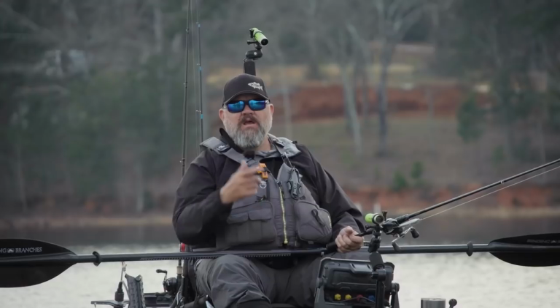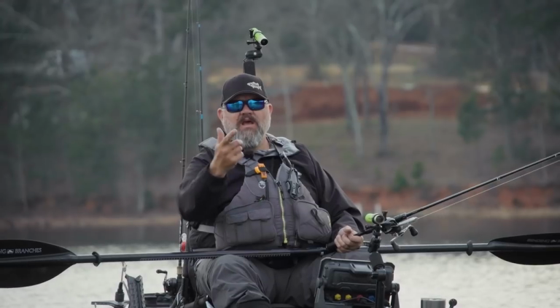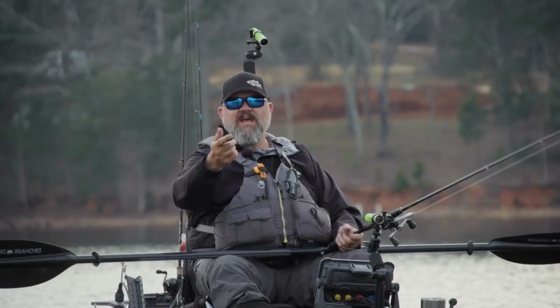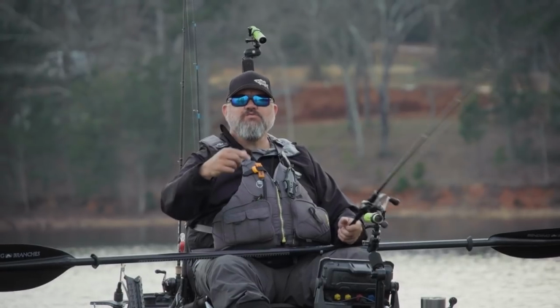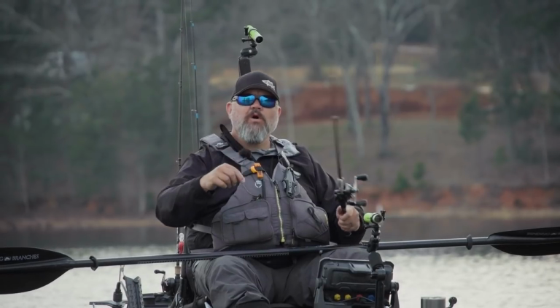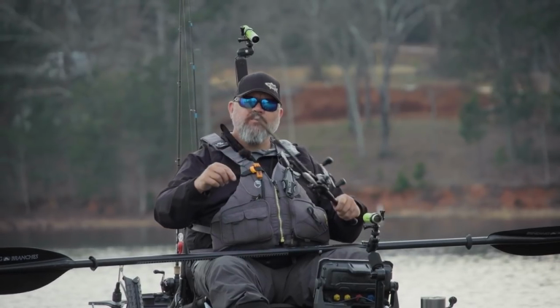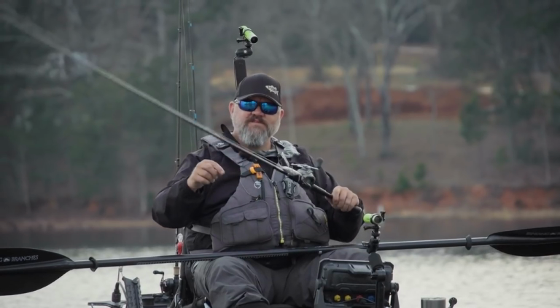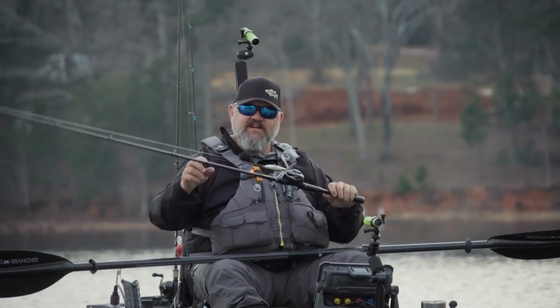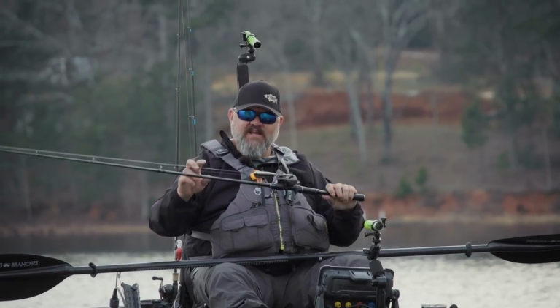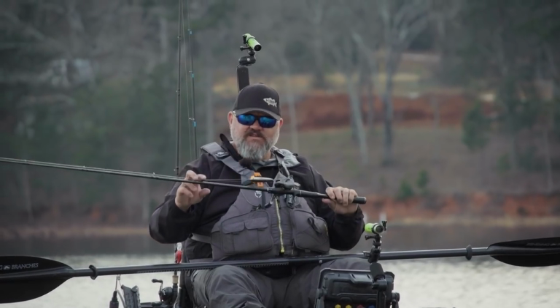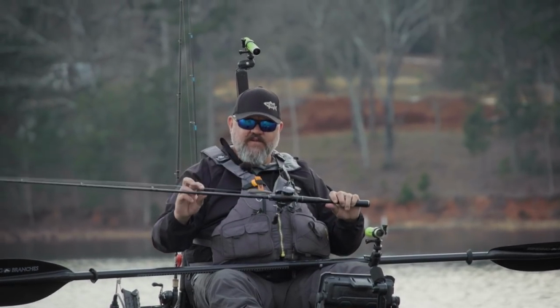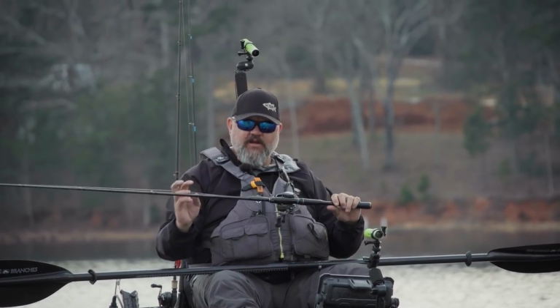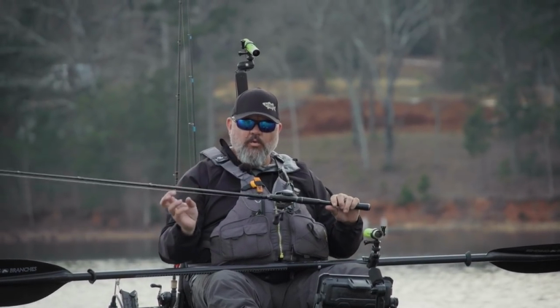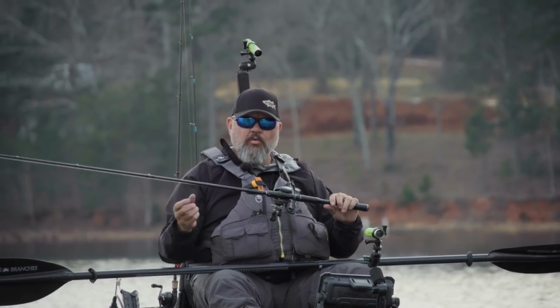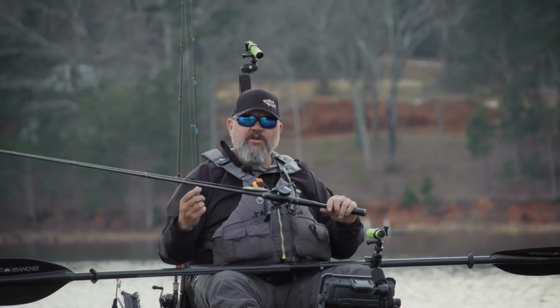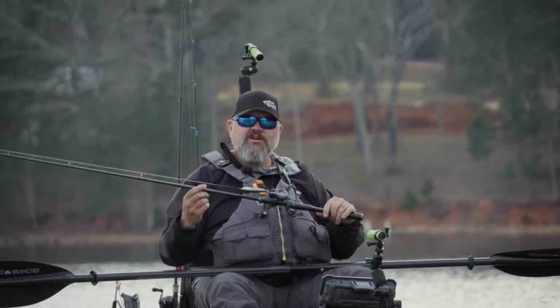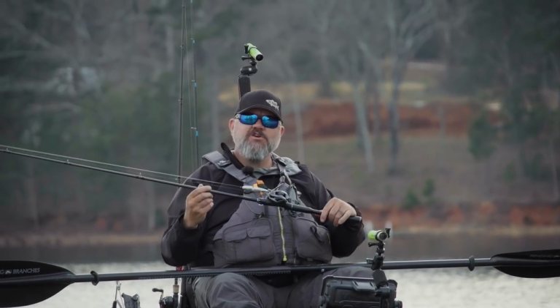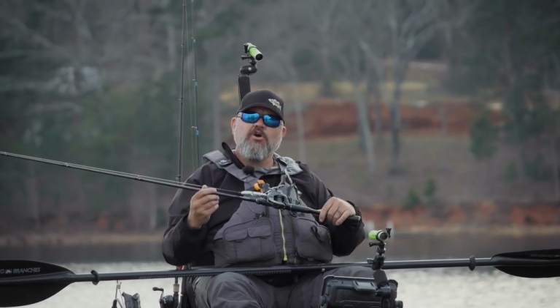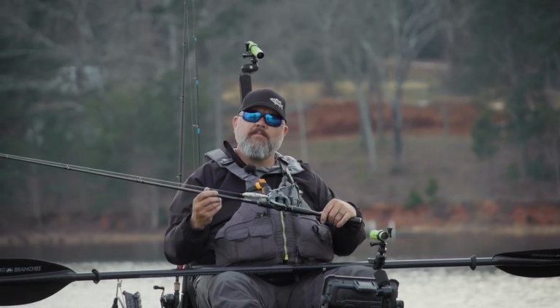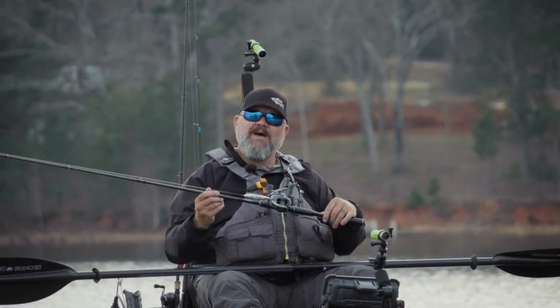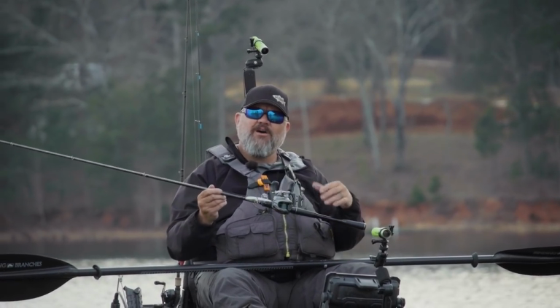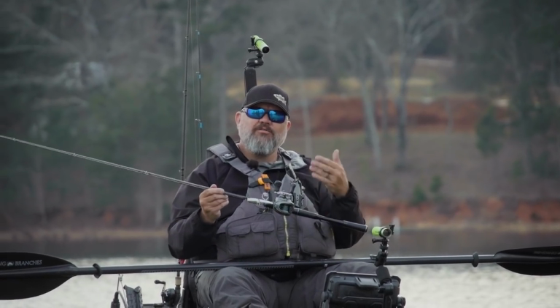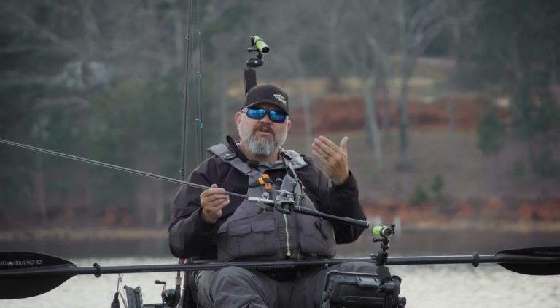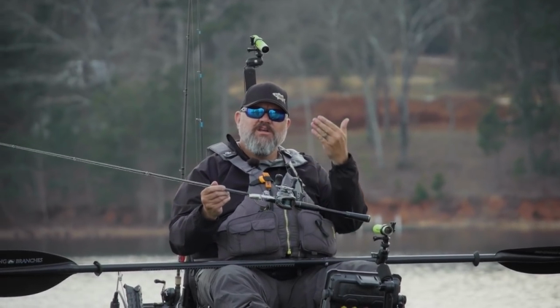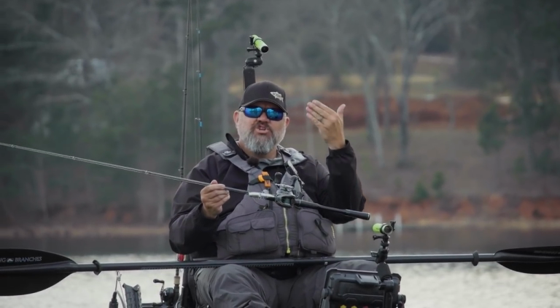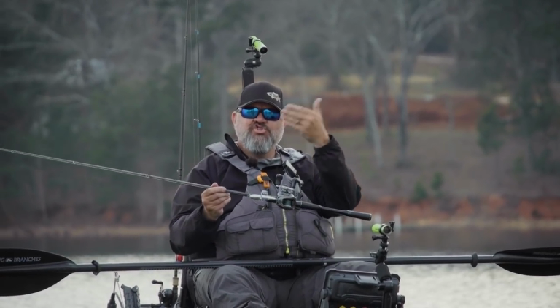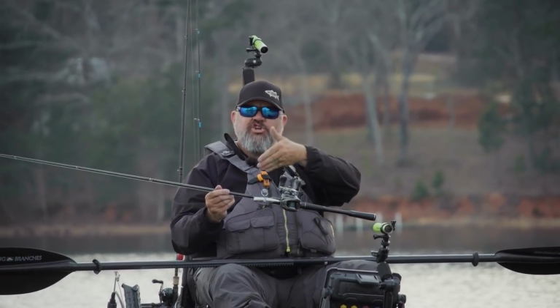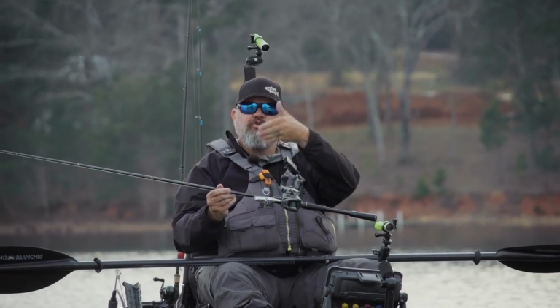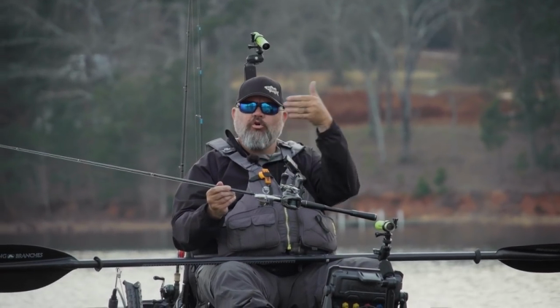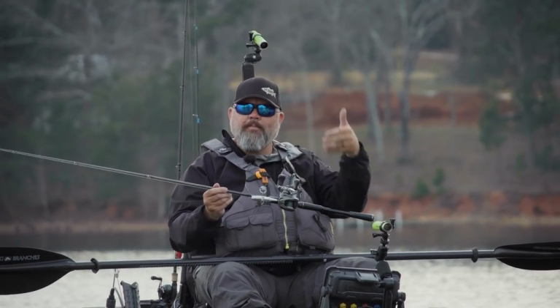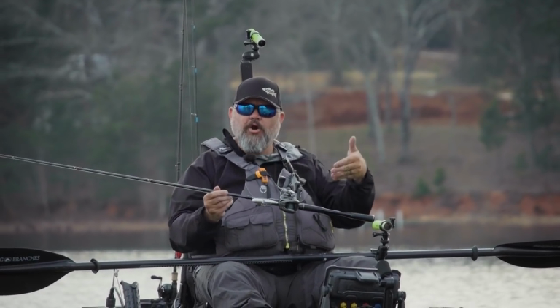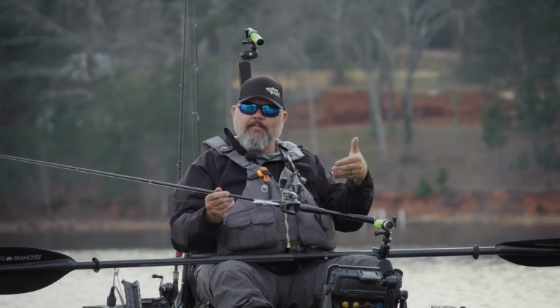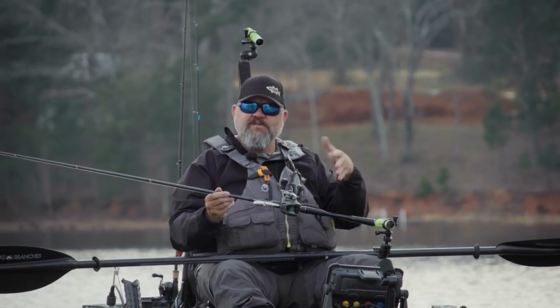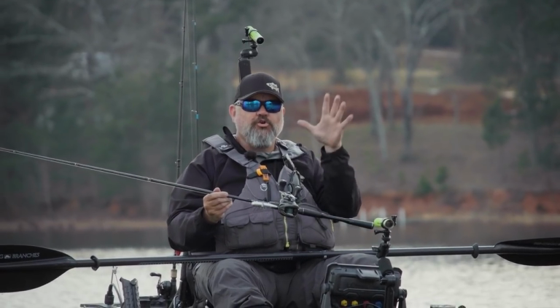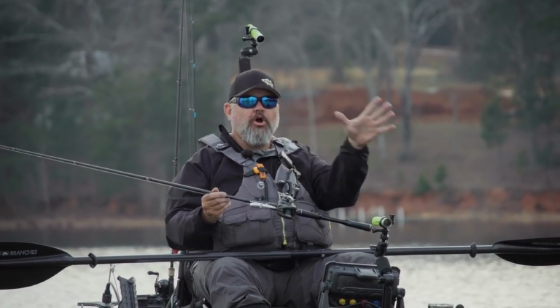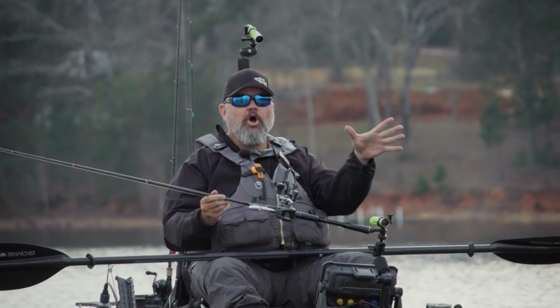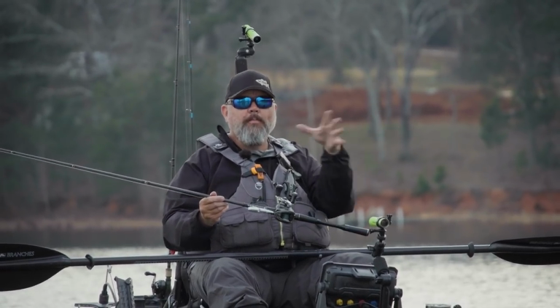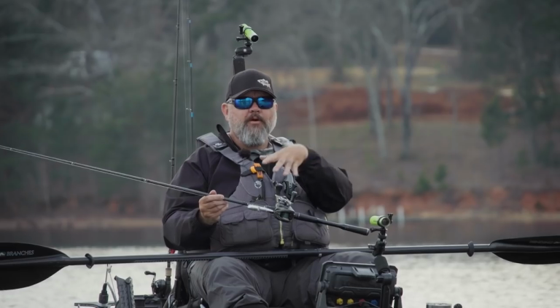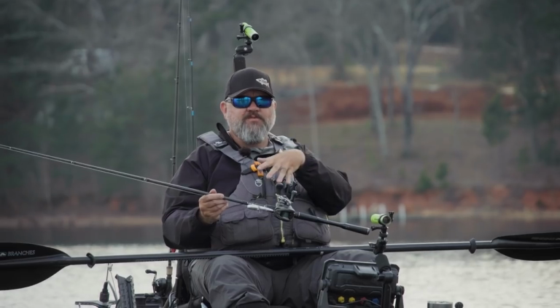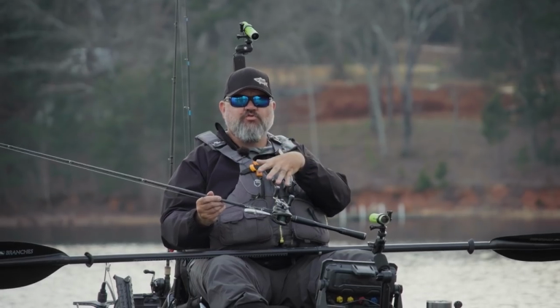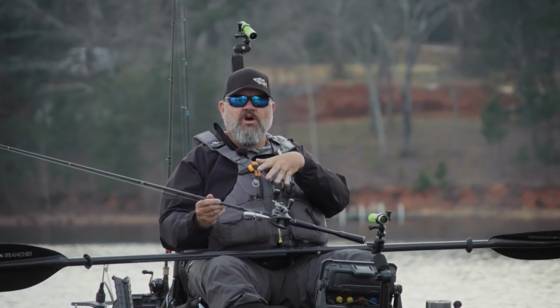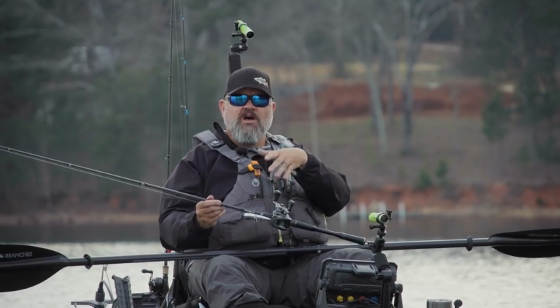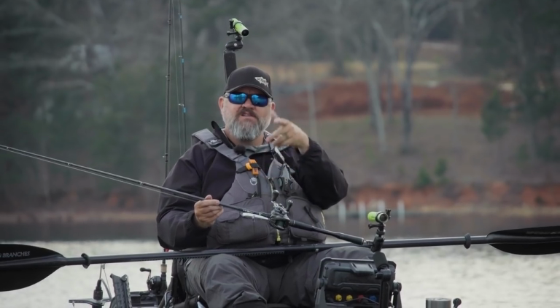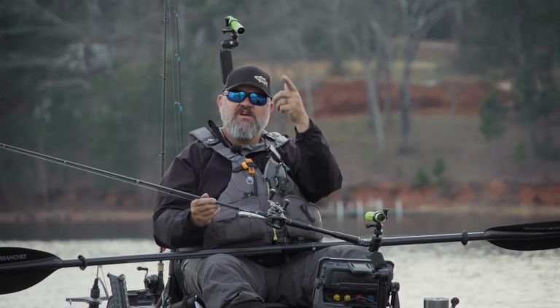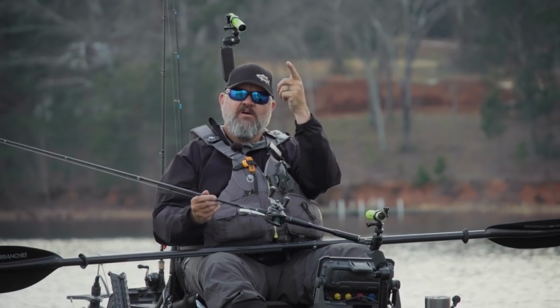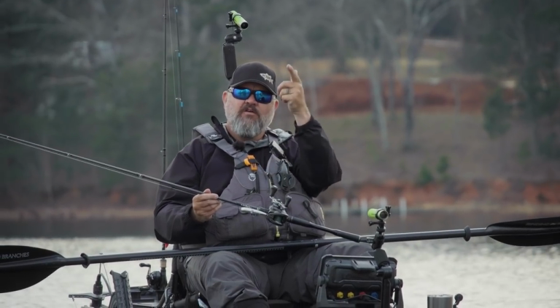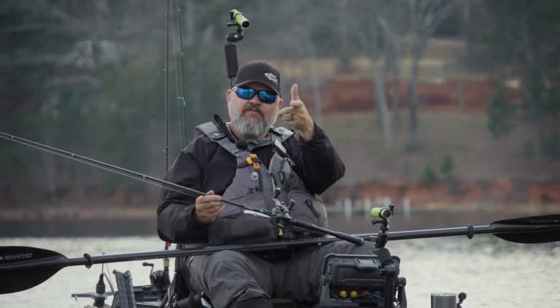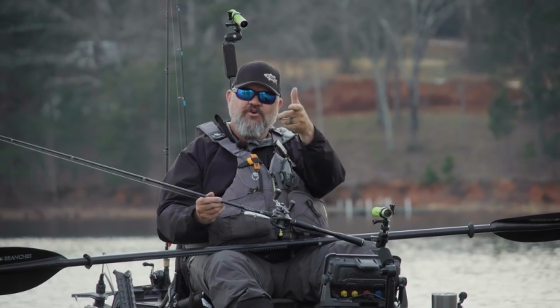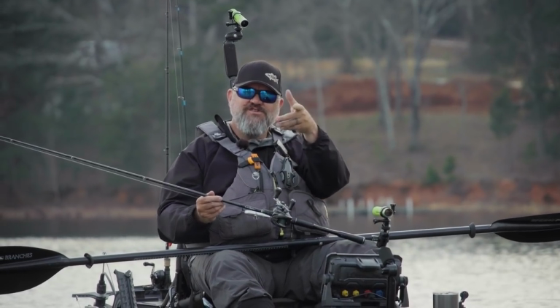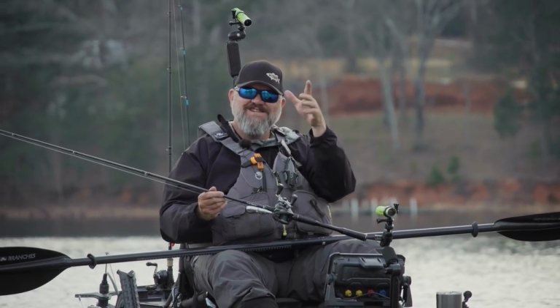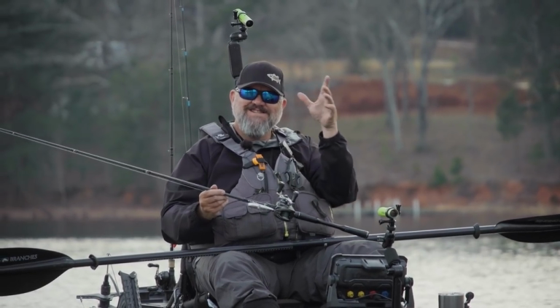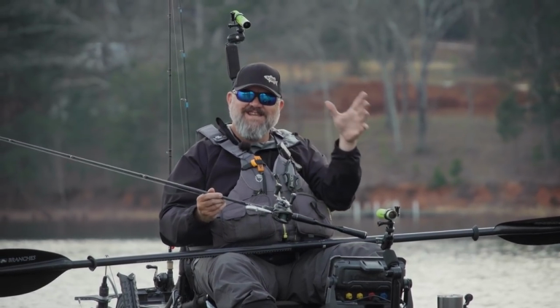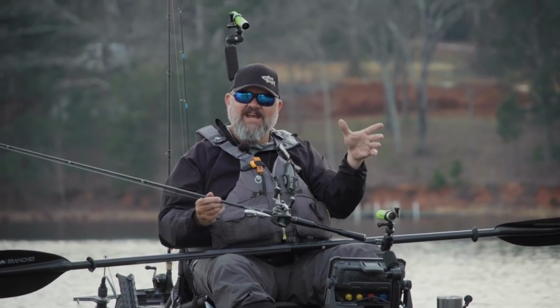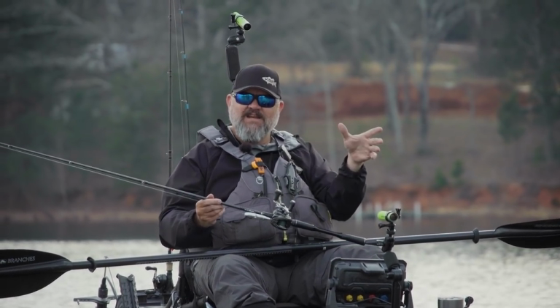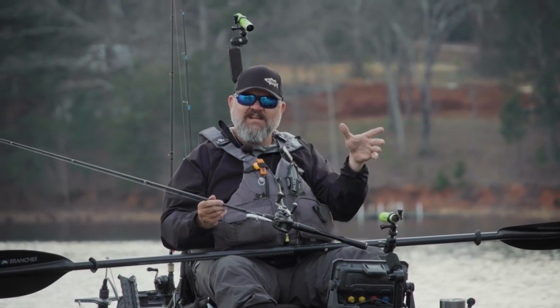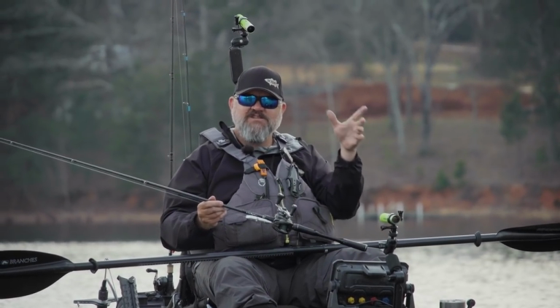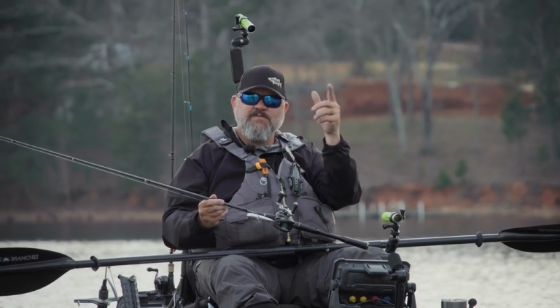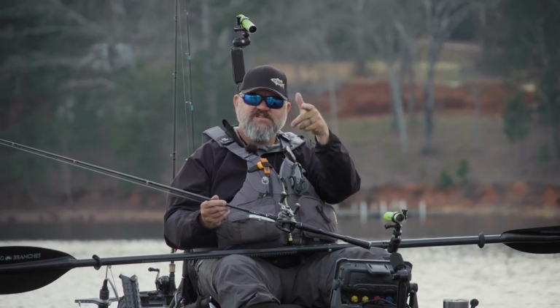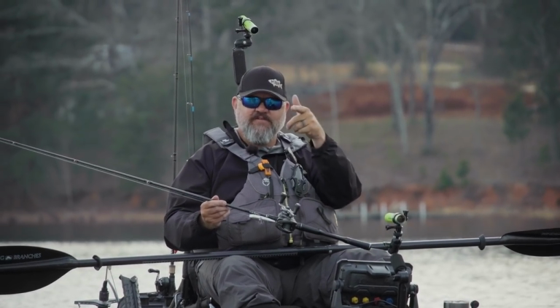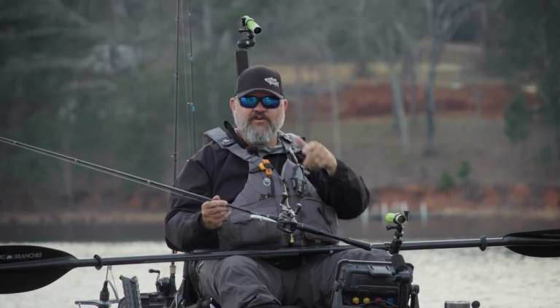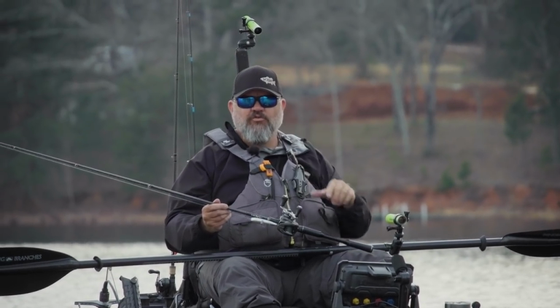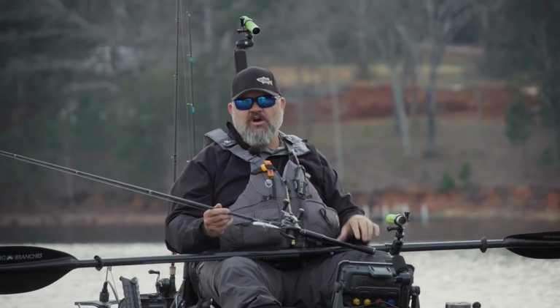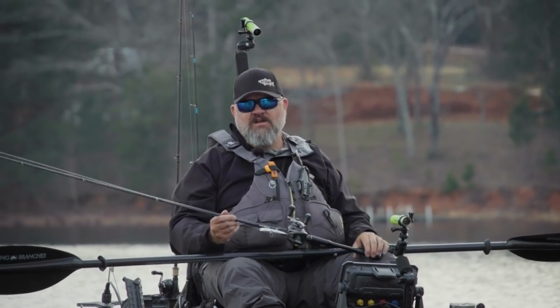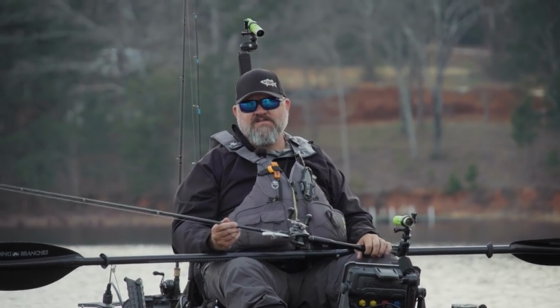Hey guys, welcome to today's video where we're going to talk about general purpose or all-purpose rods versus technique-specific rods.